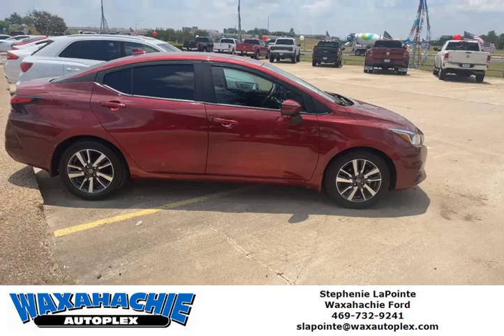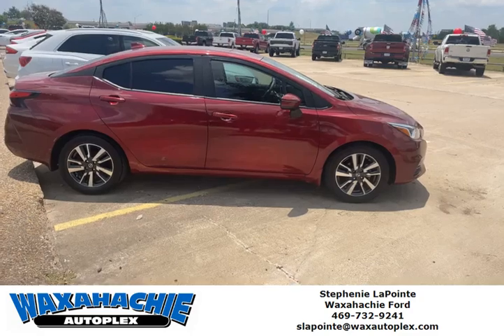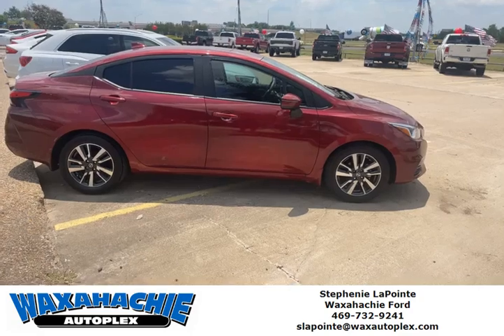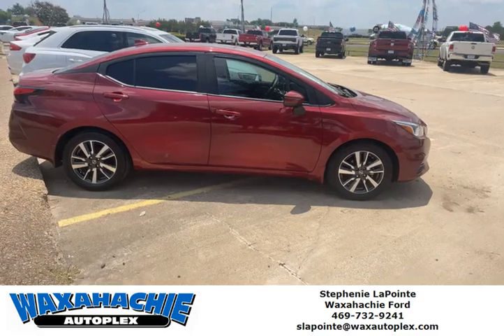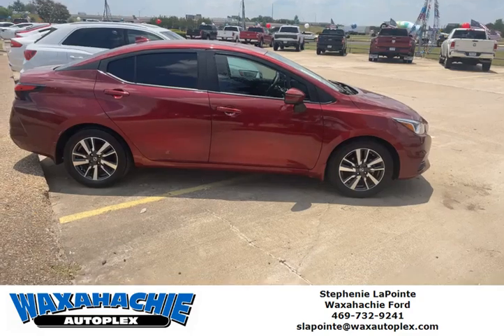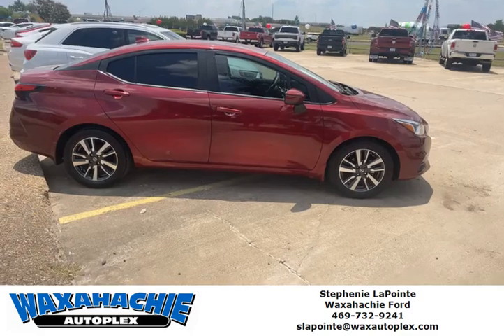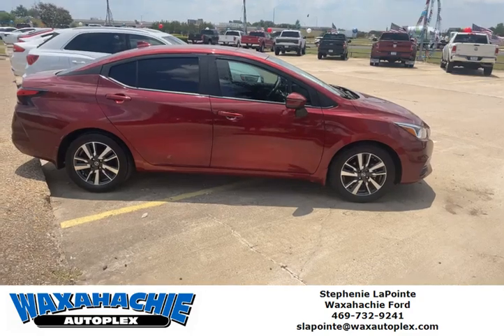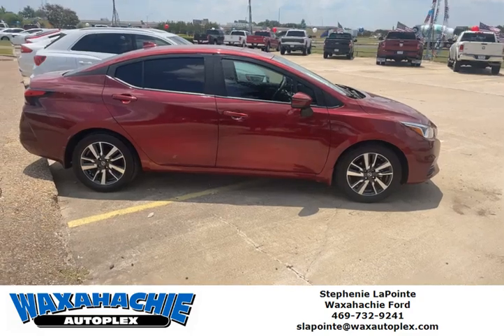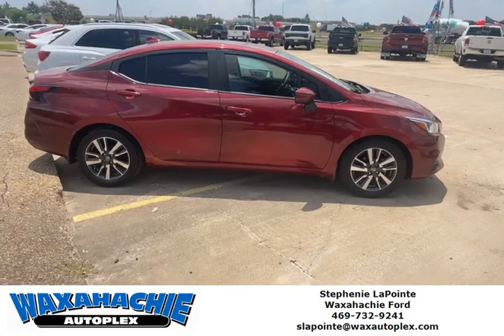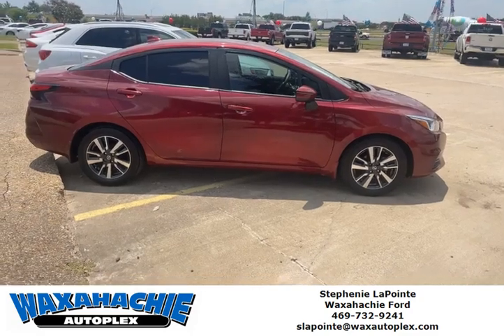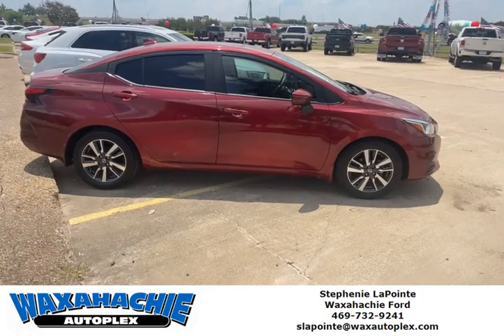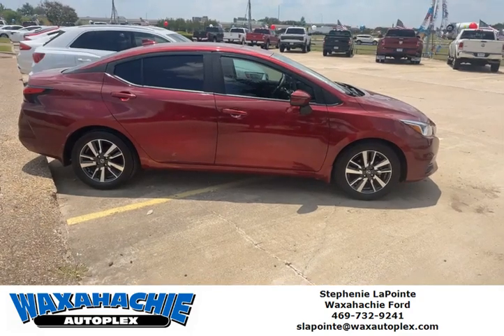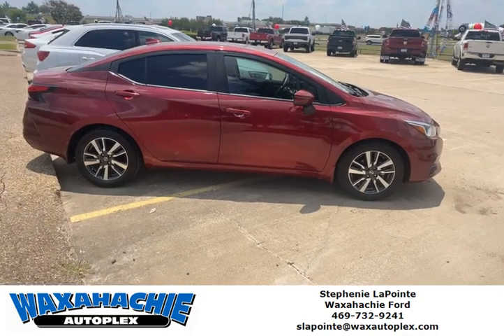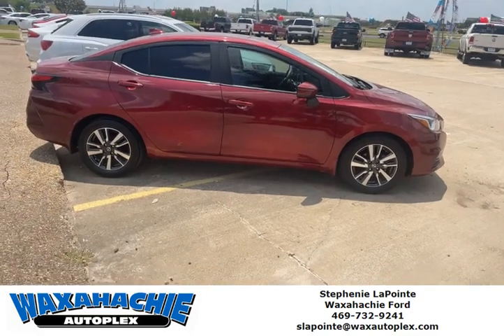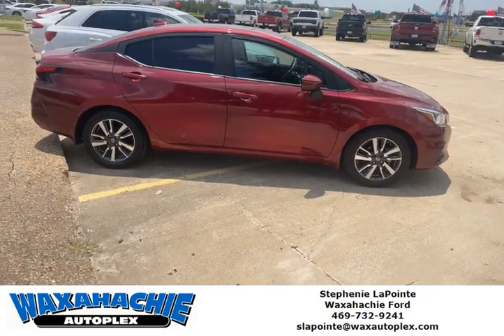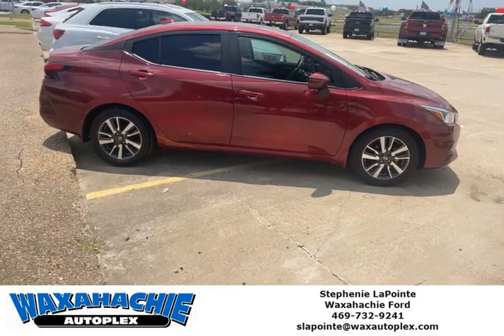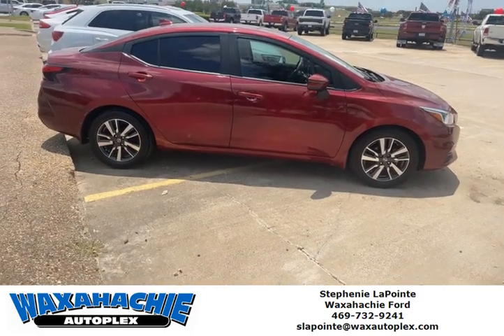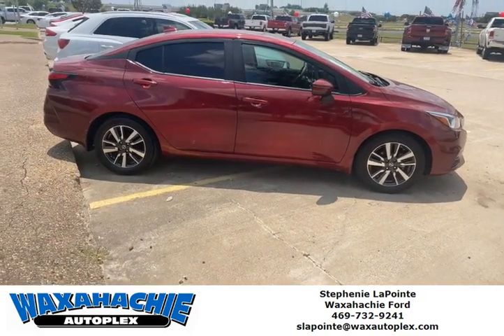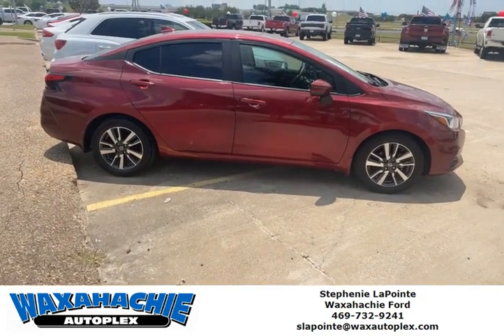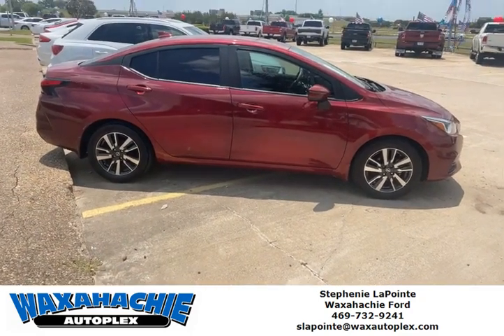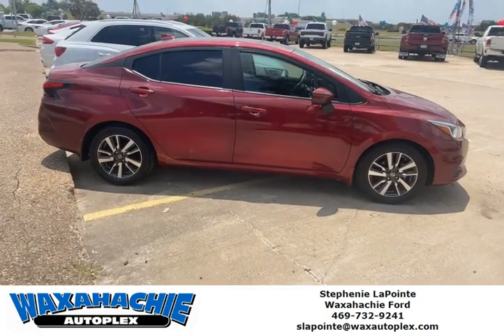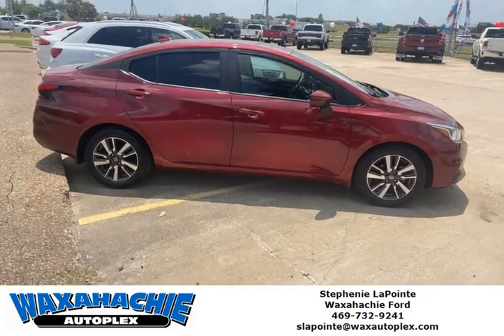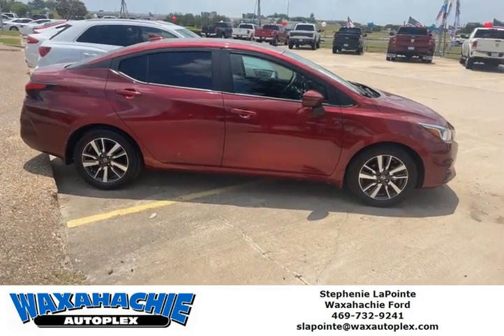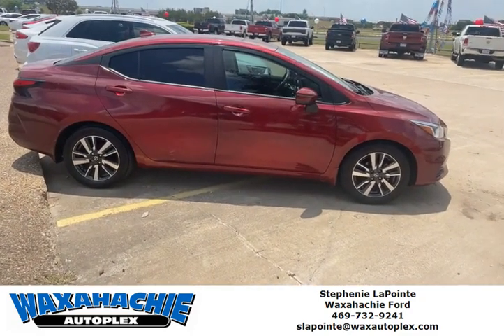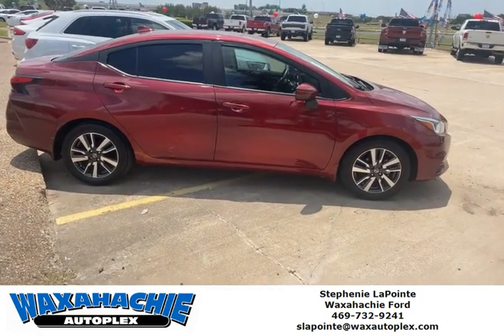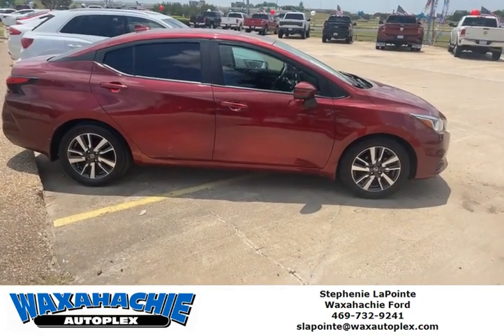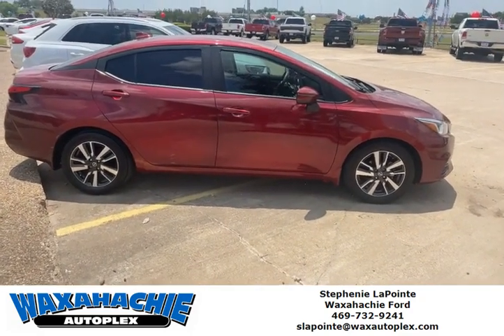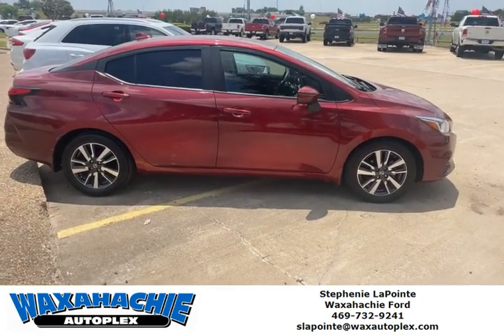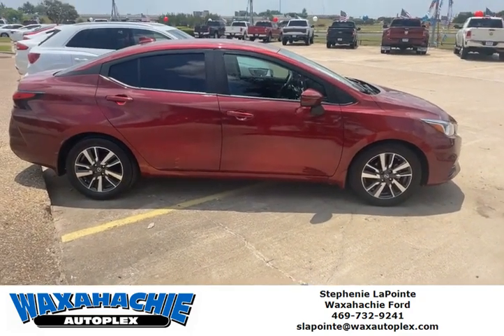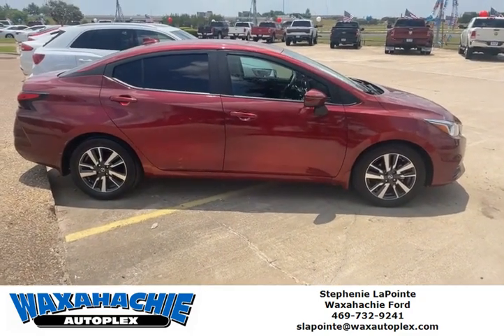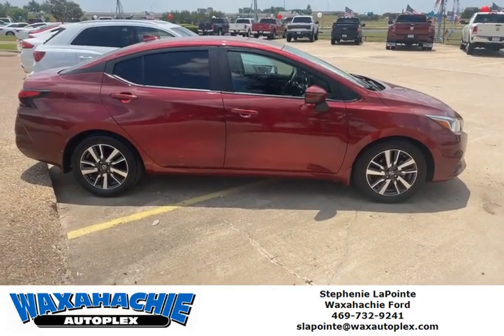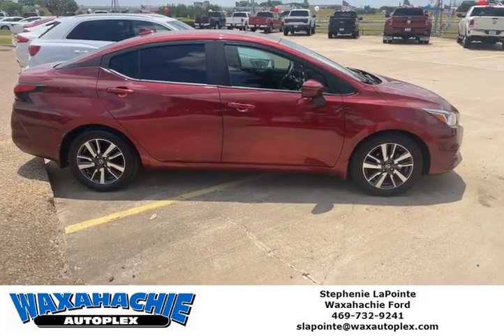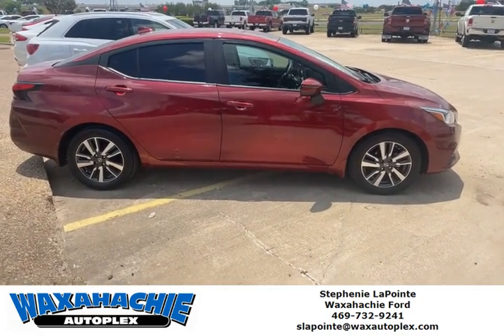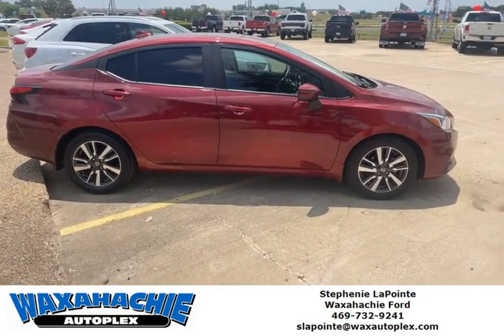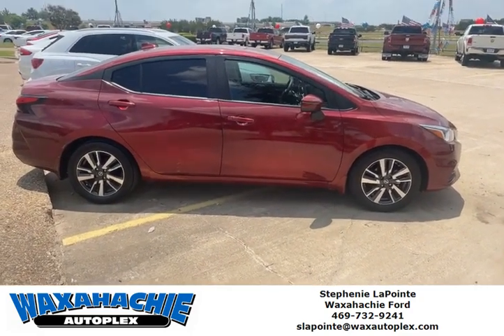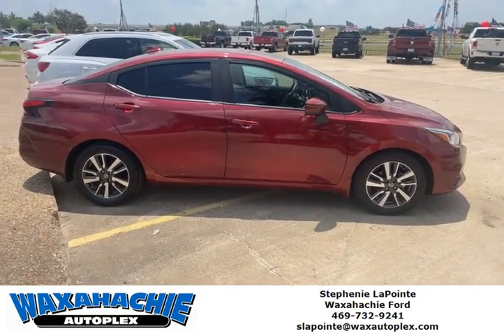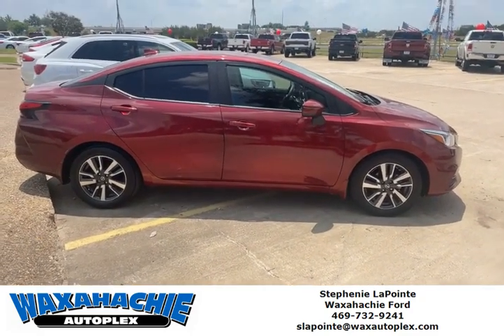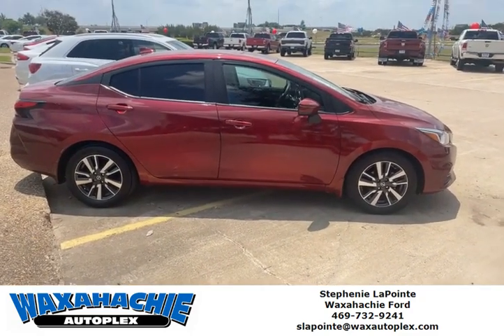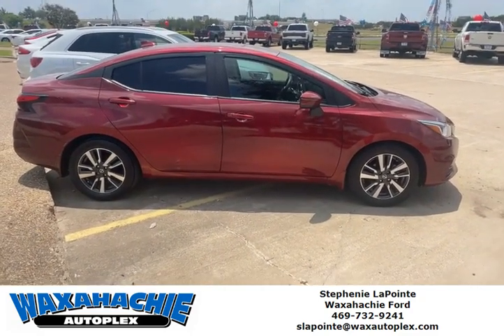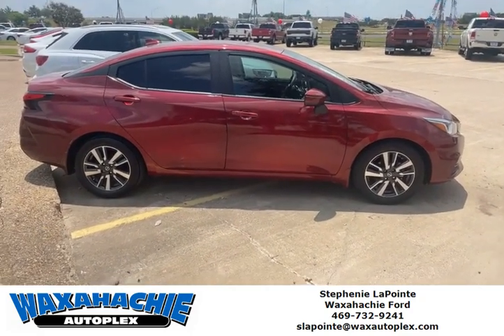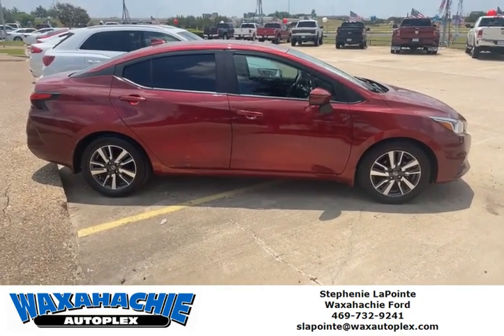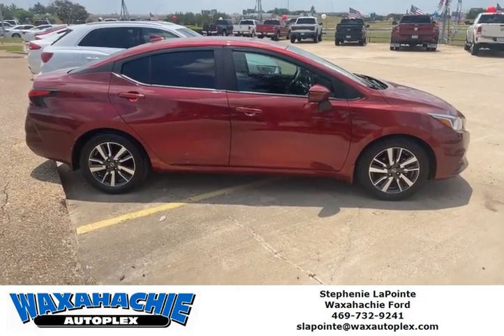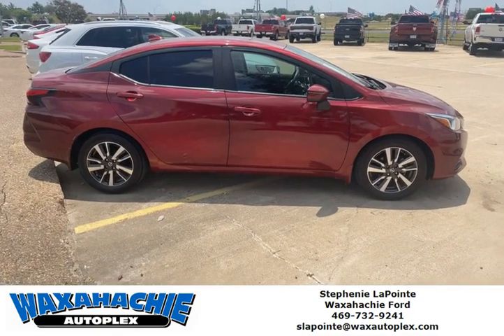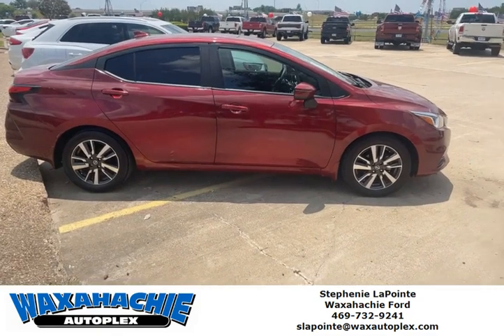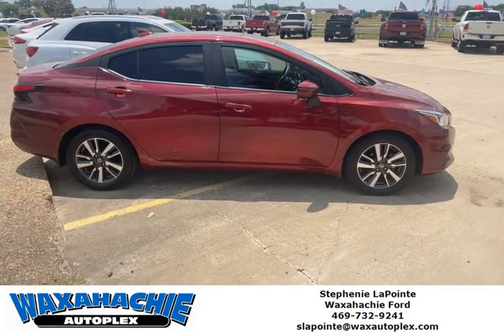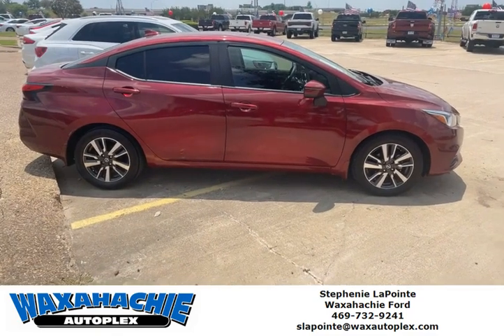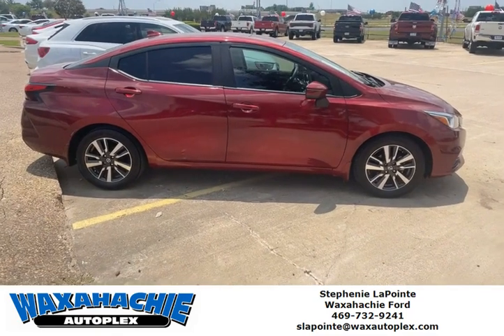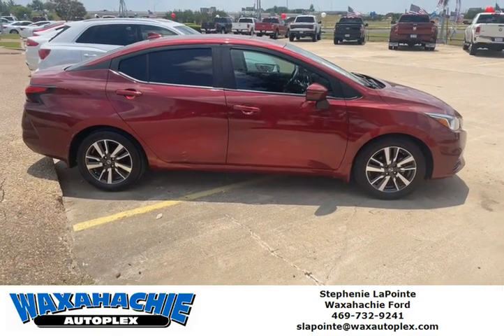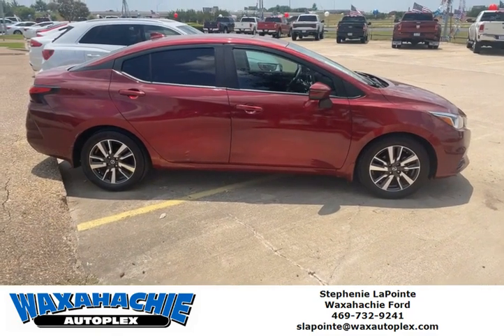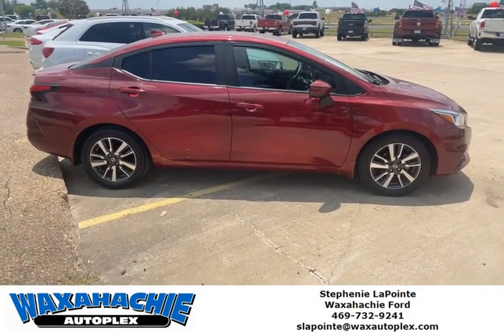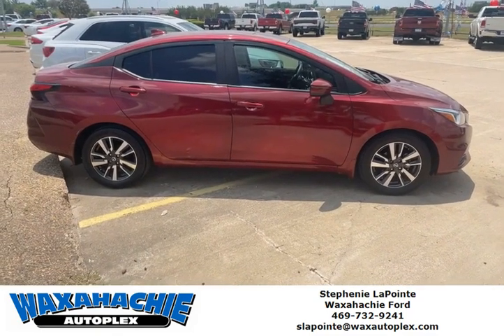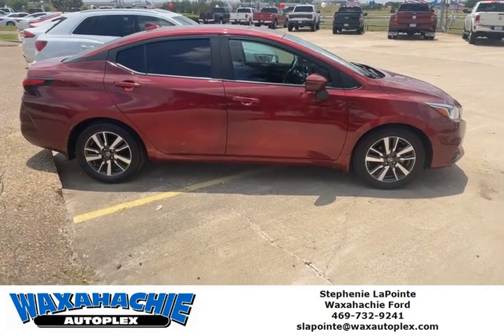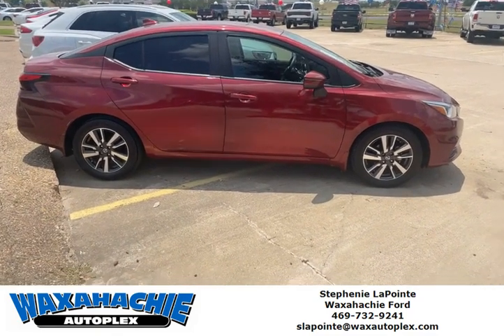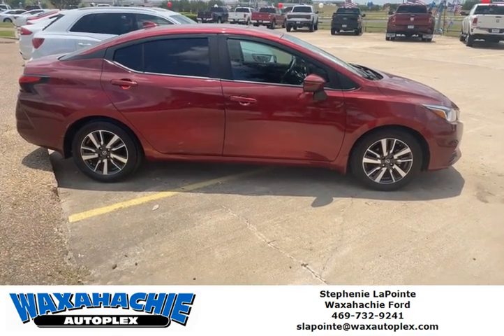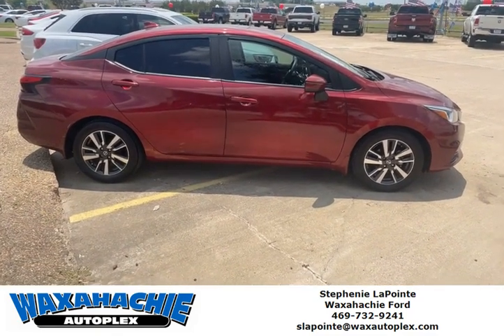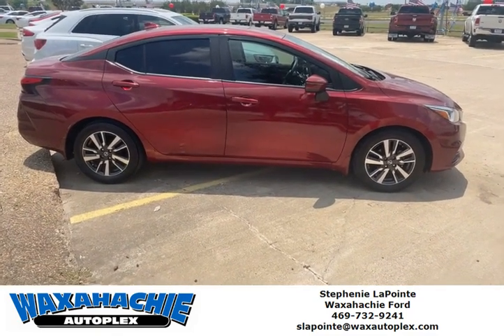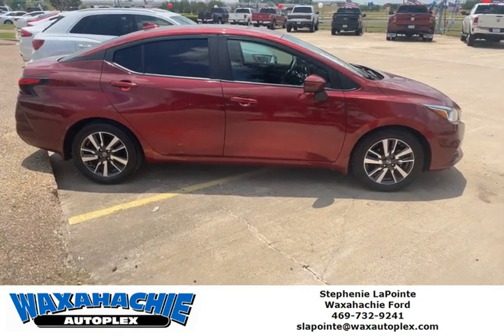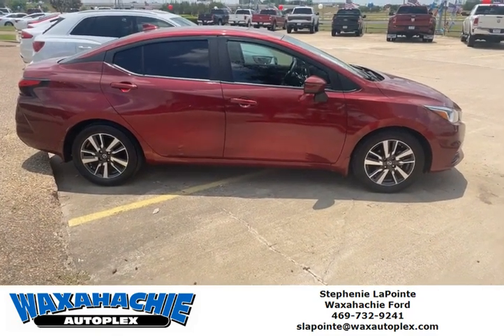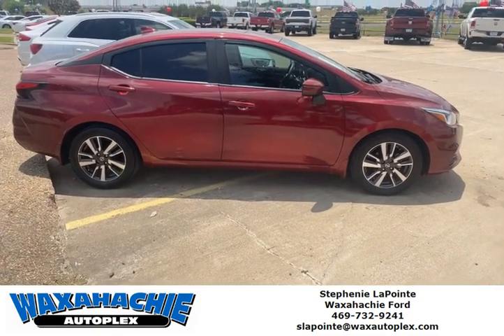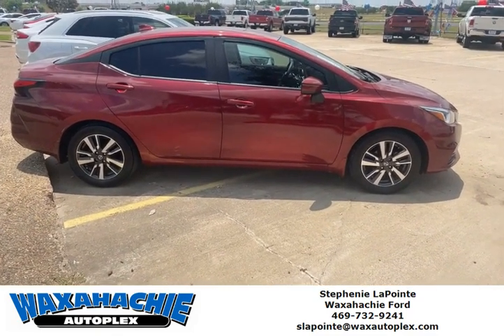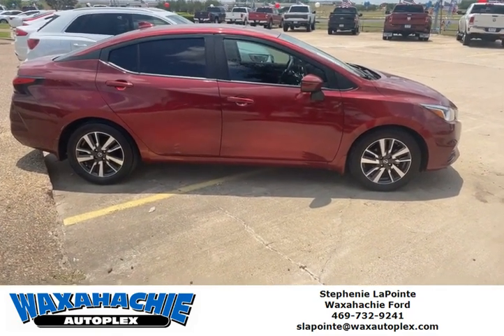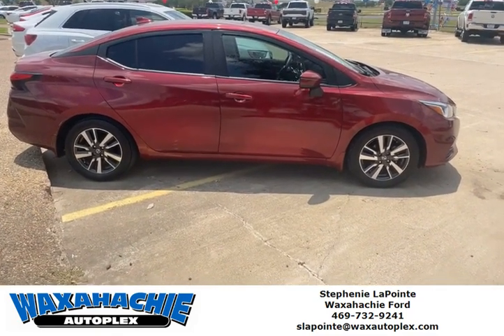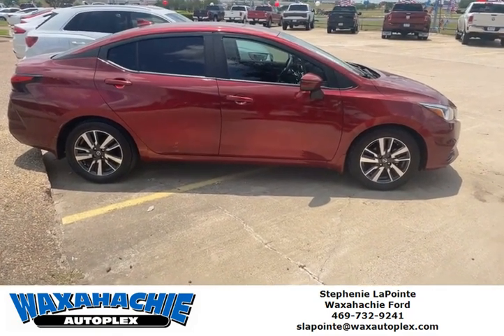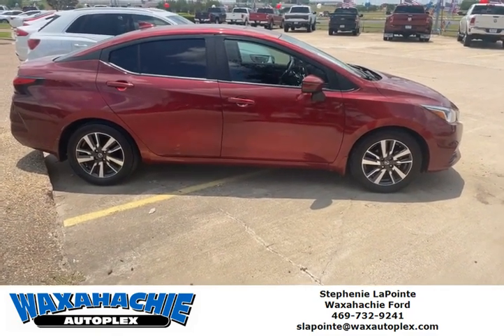This is Stephanie with the Waxahachie Autoplex. Today we have a red Nissan Versa we're going to take a look at.